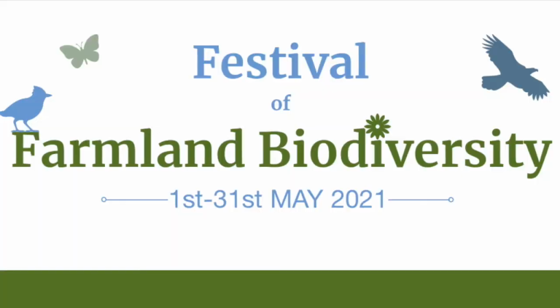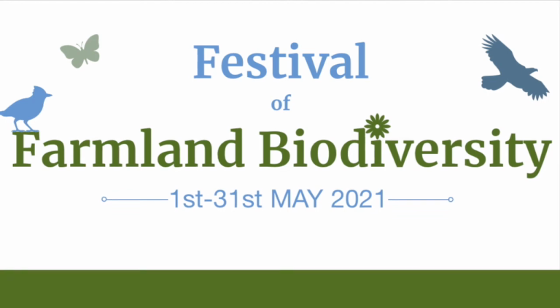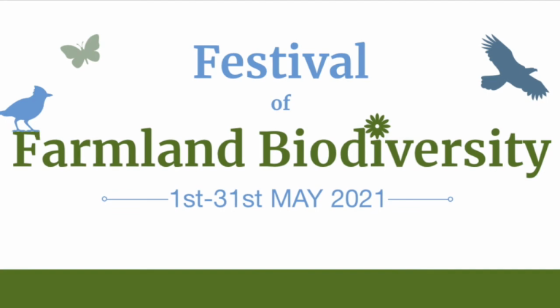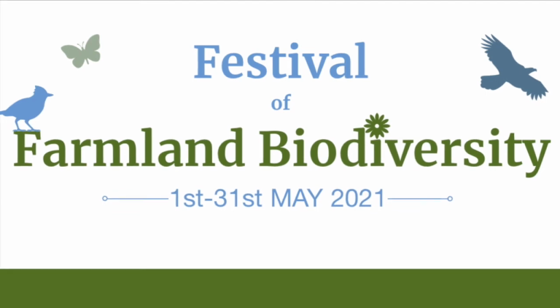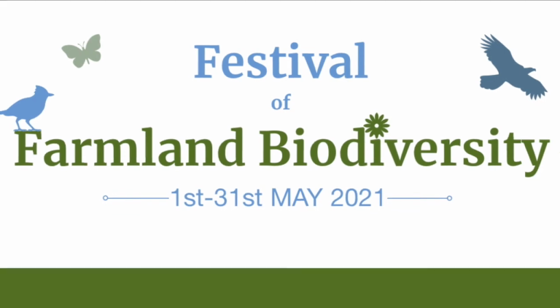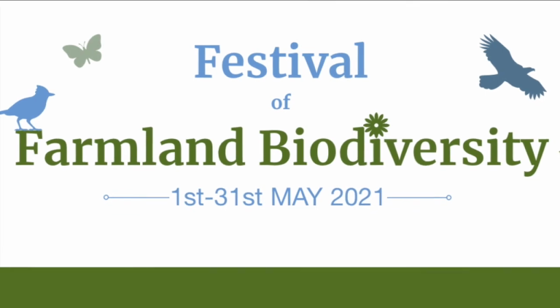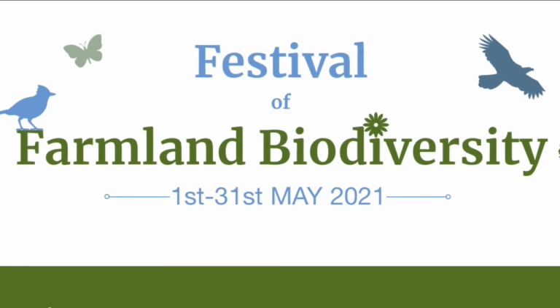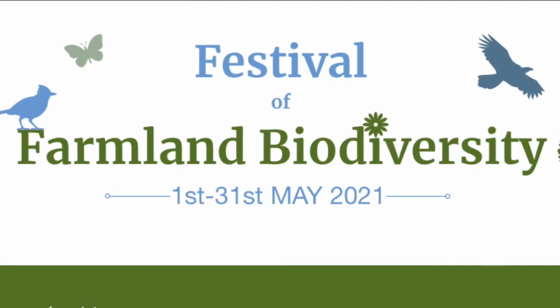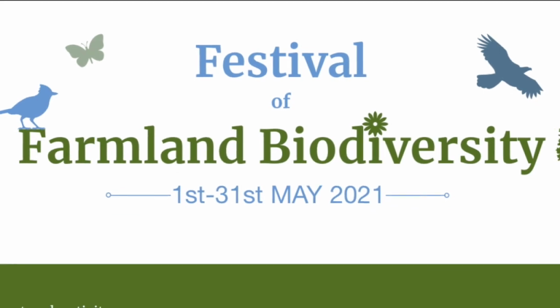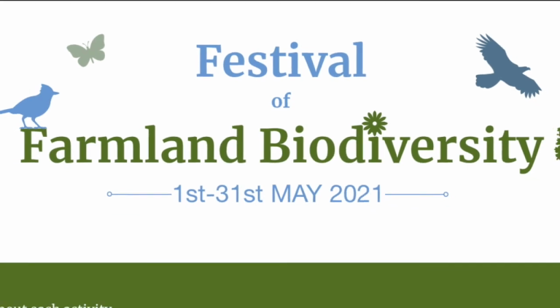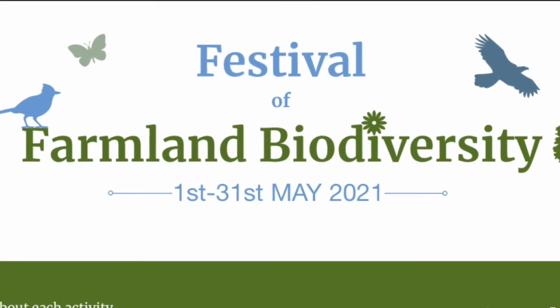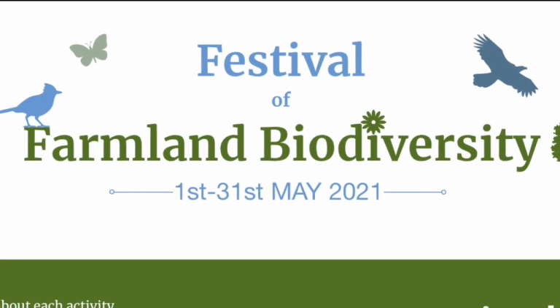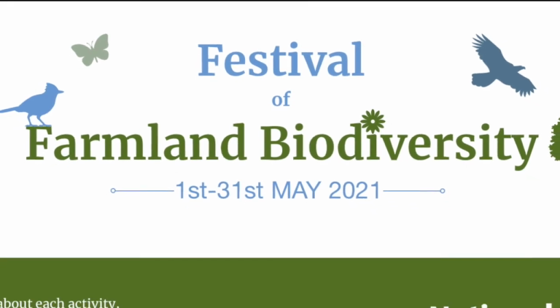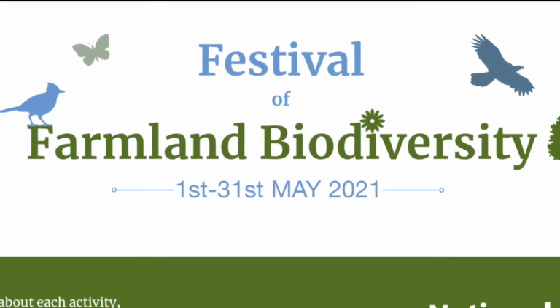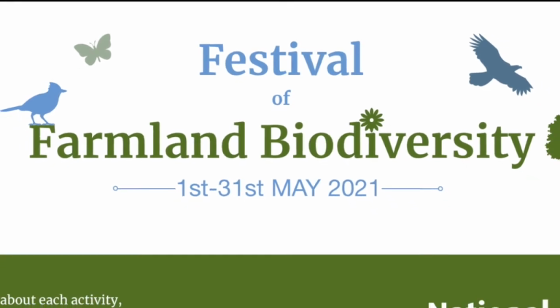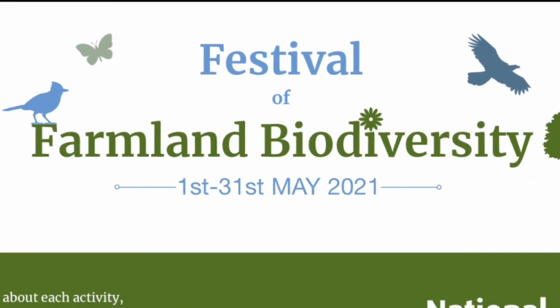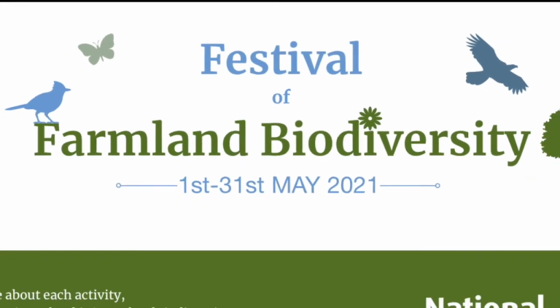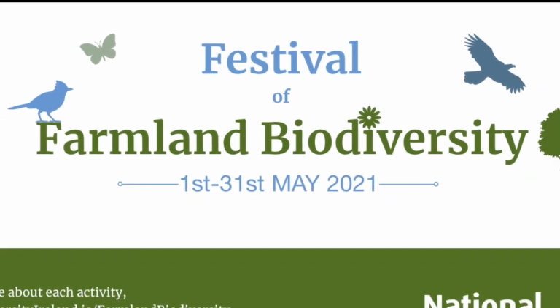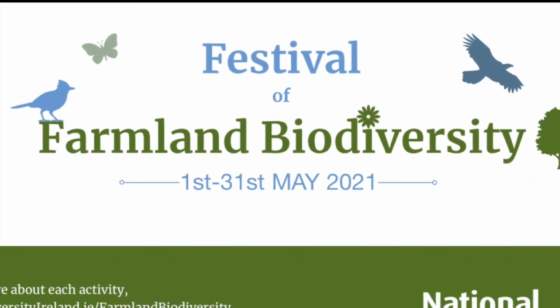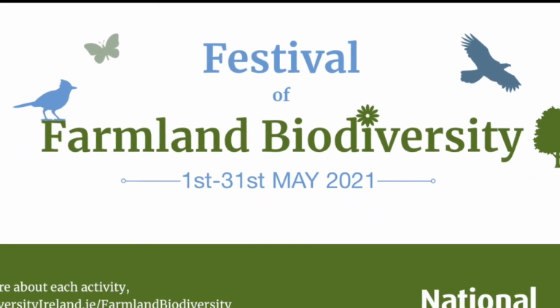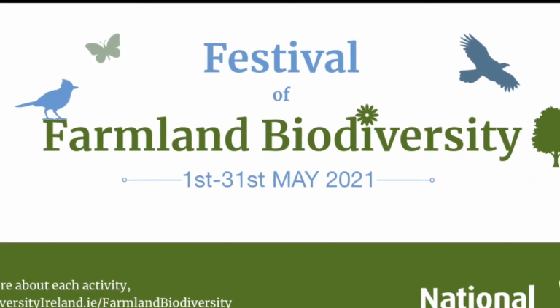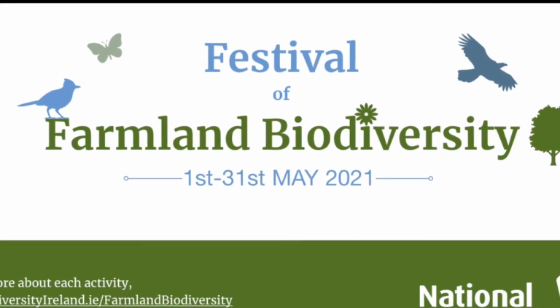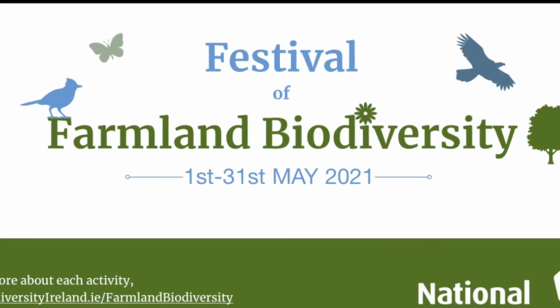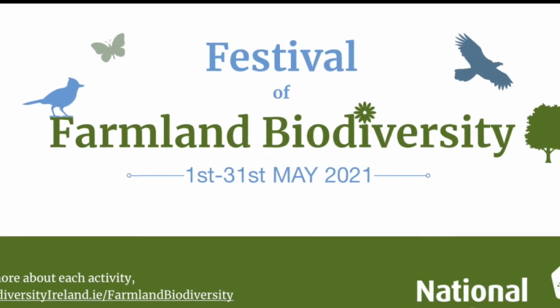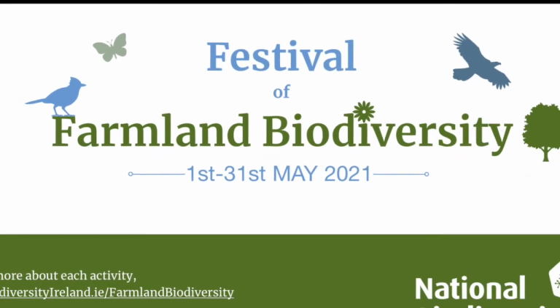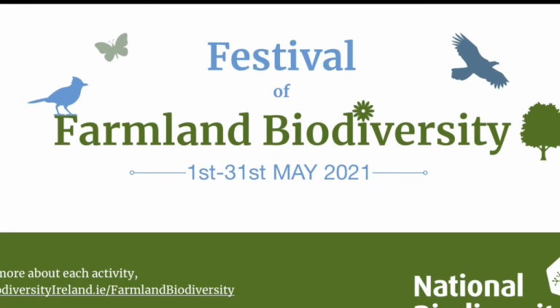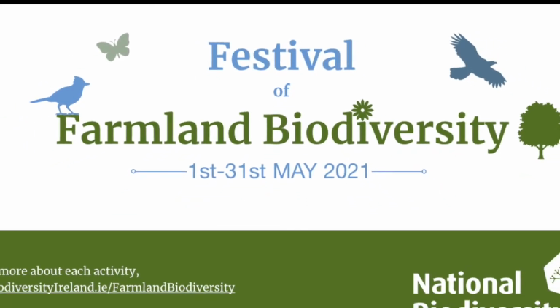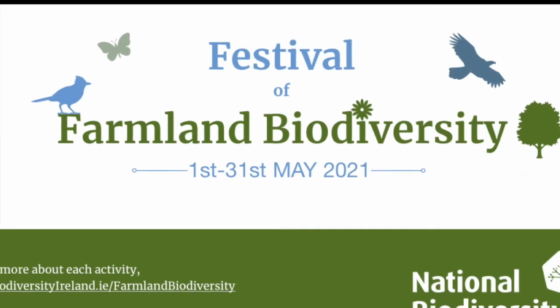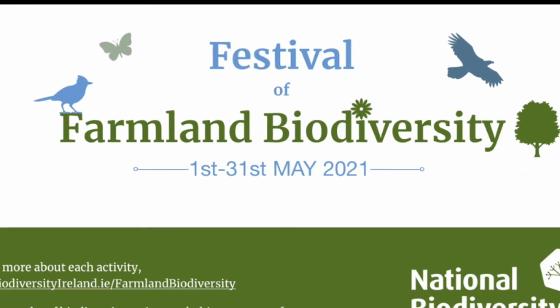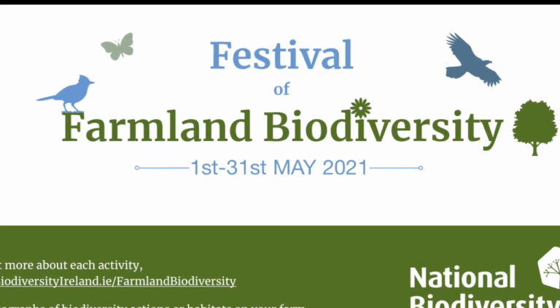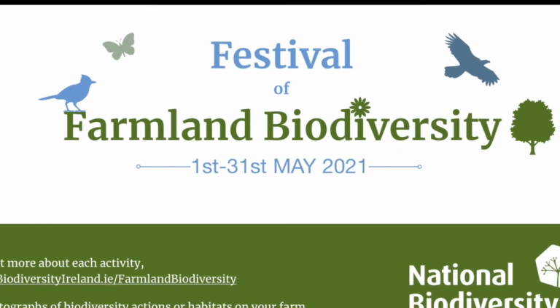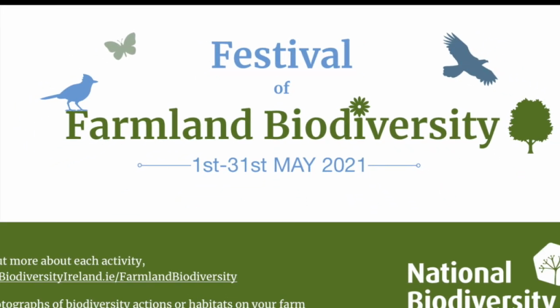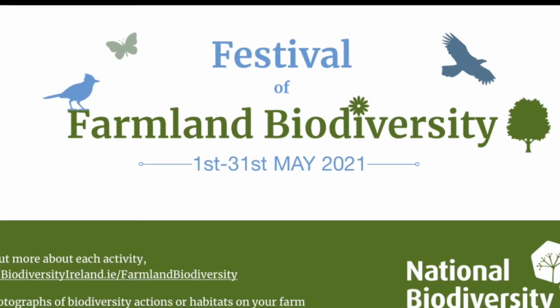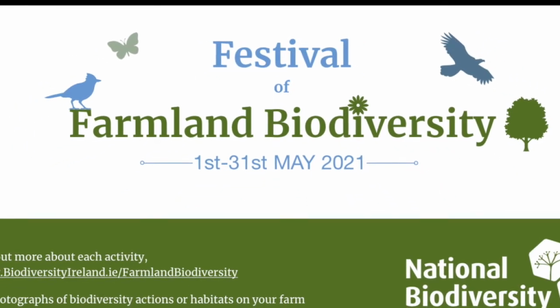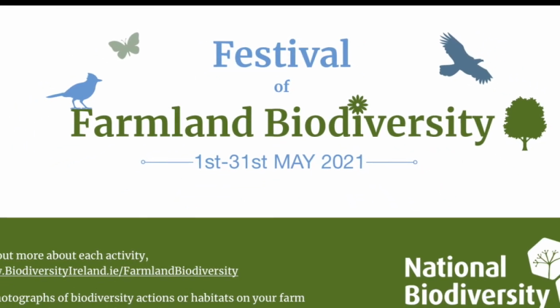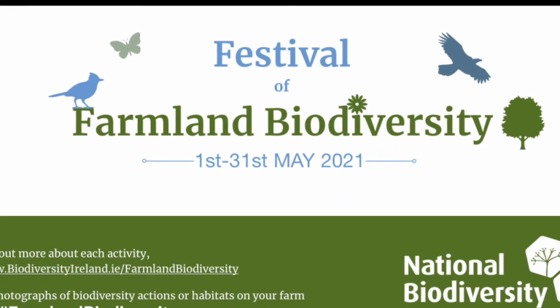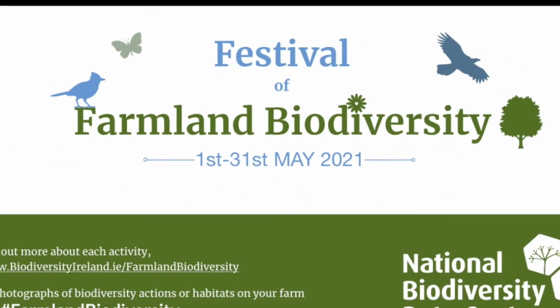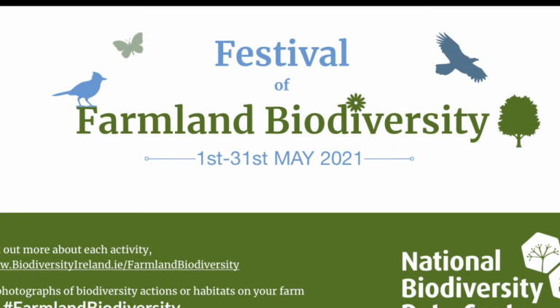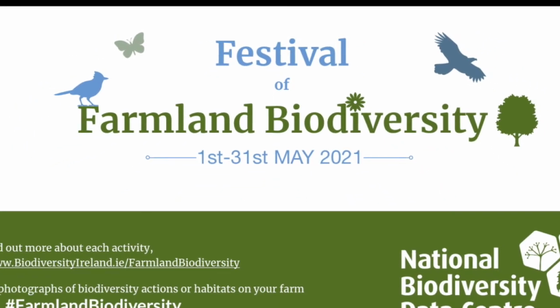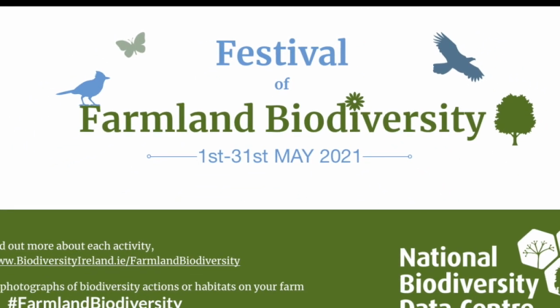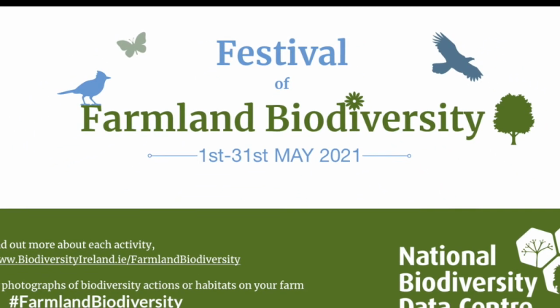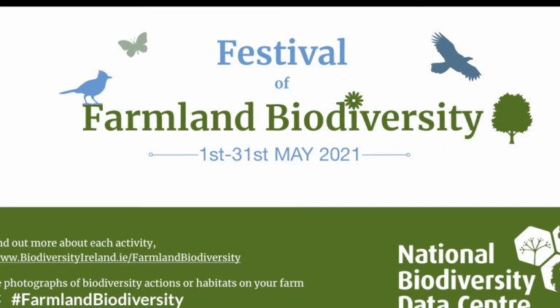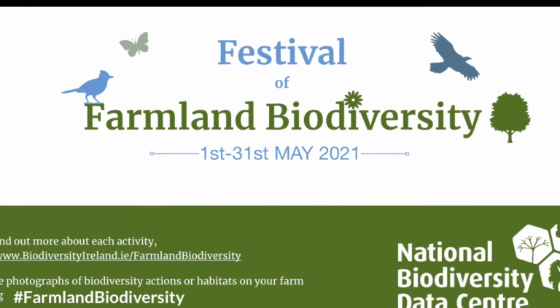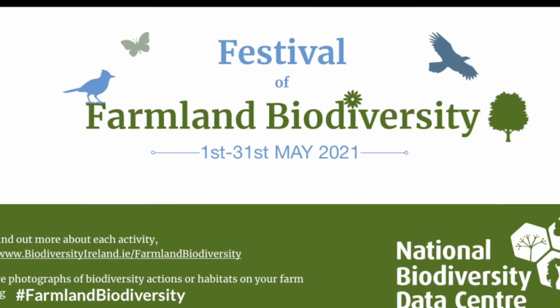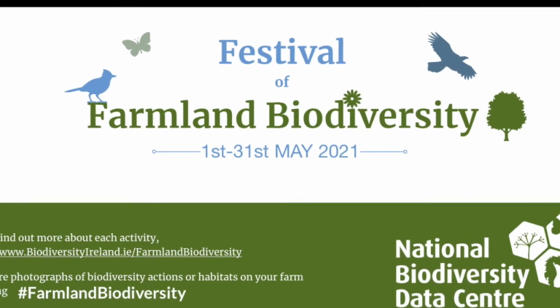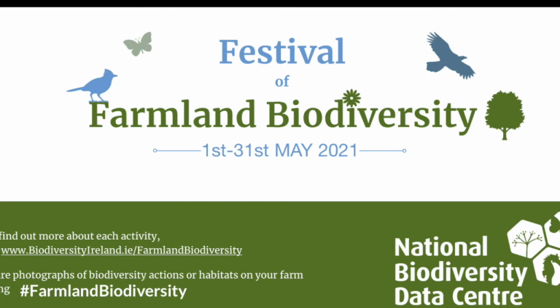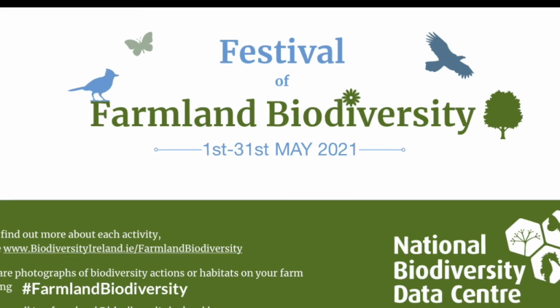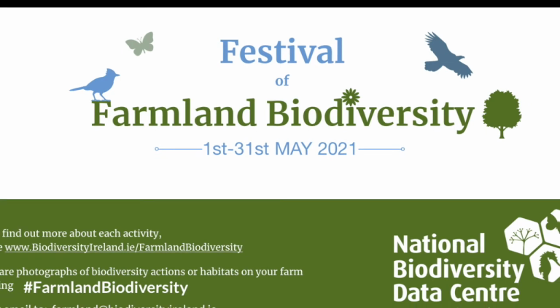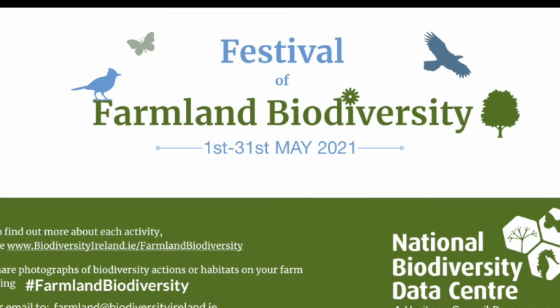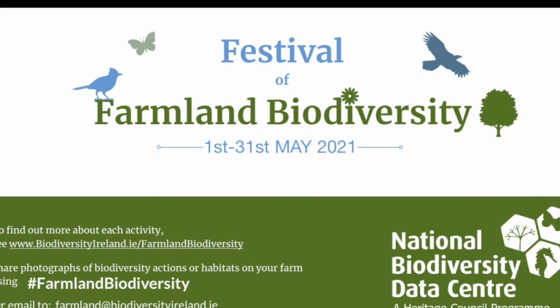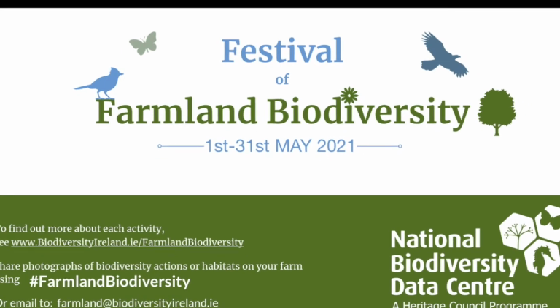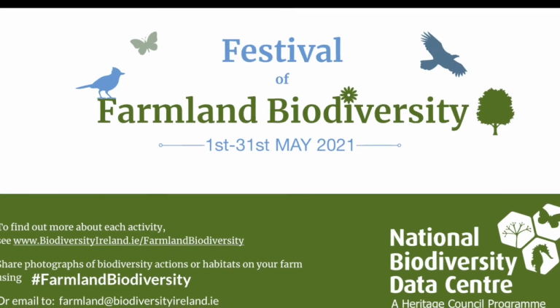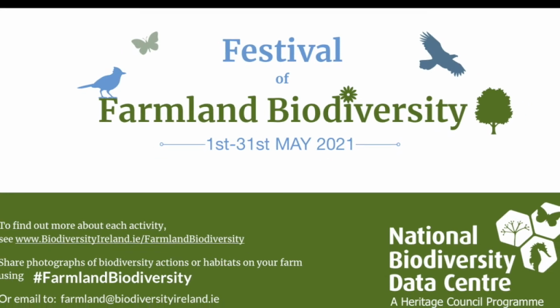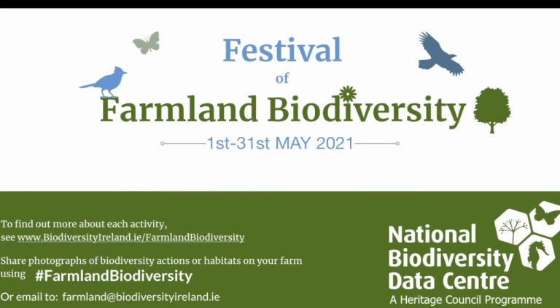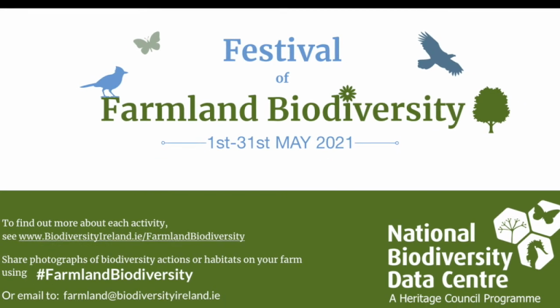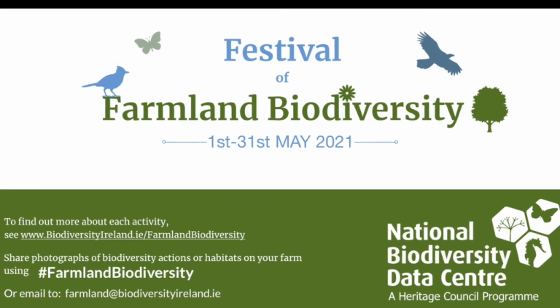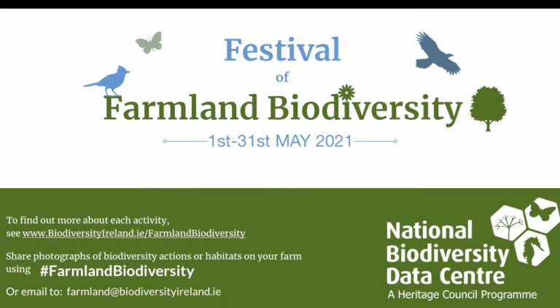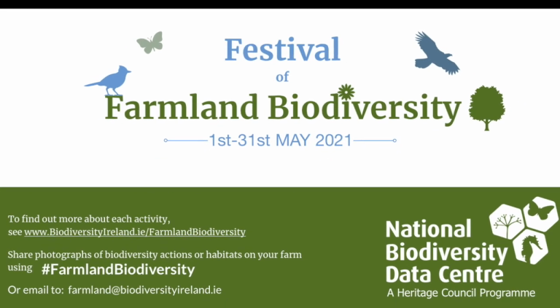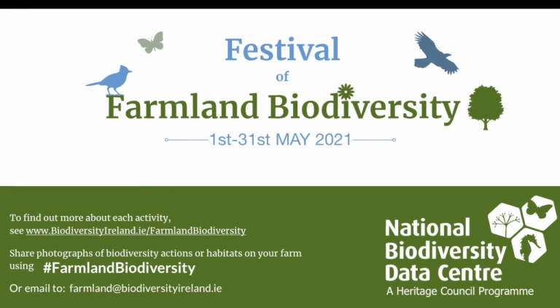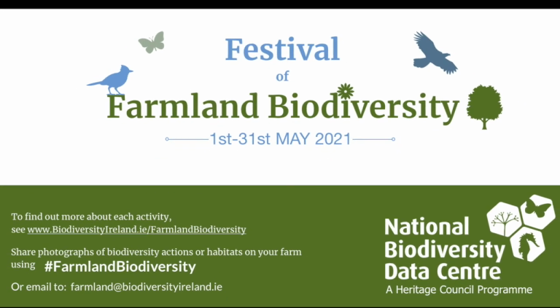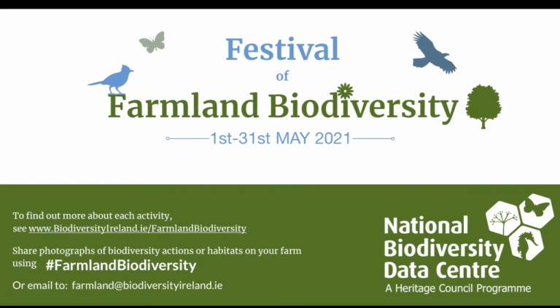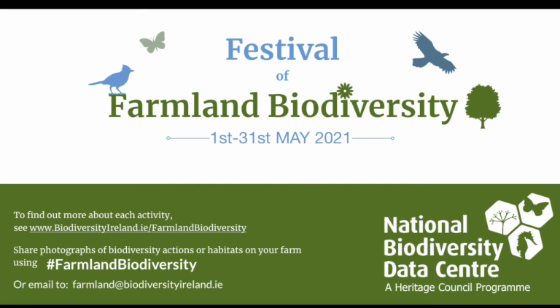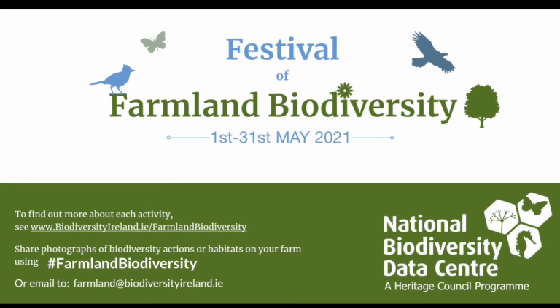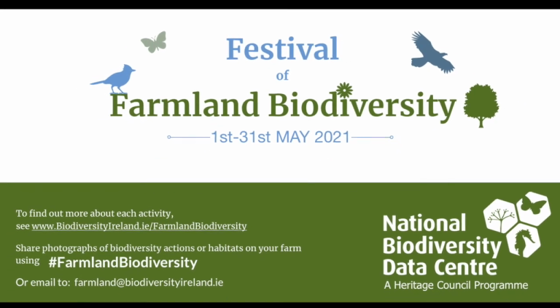Why not see what spring flowers are growing on or near your farm during the month of May with the National Biodiversity Data Centre's Farmland Biodiversity?